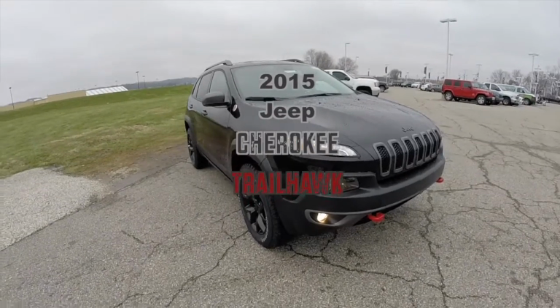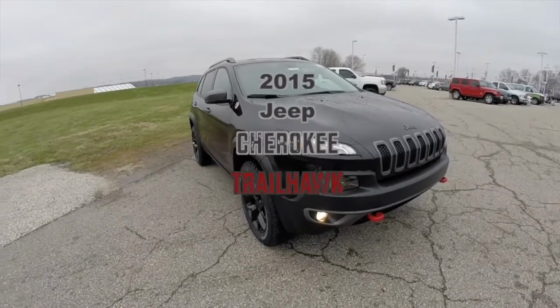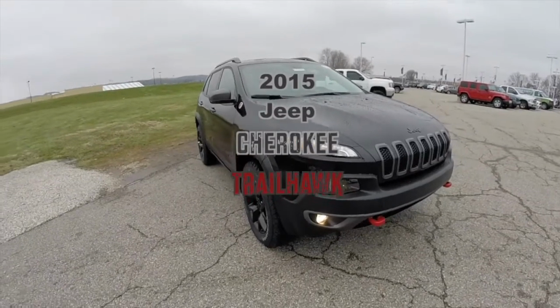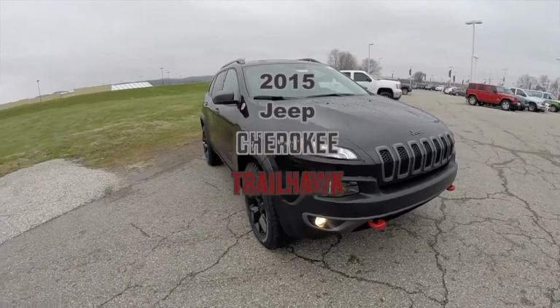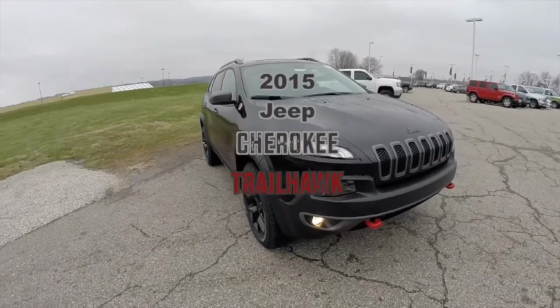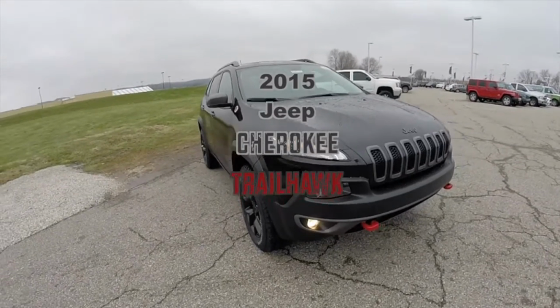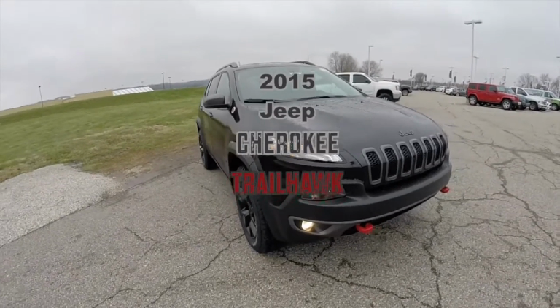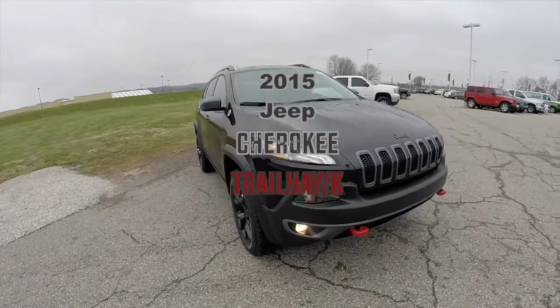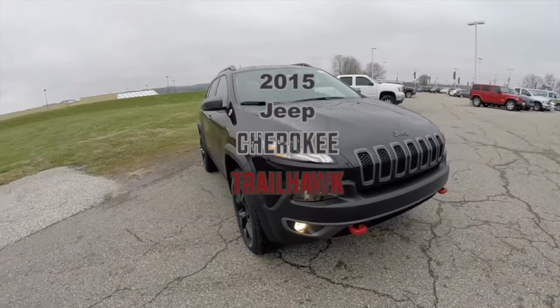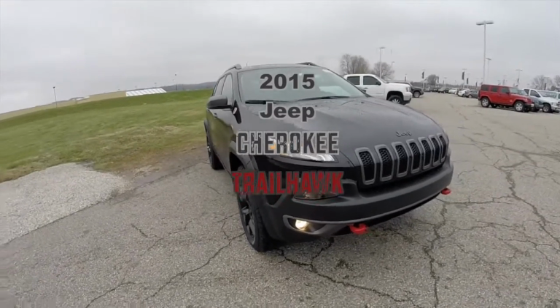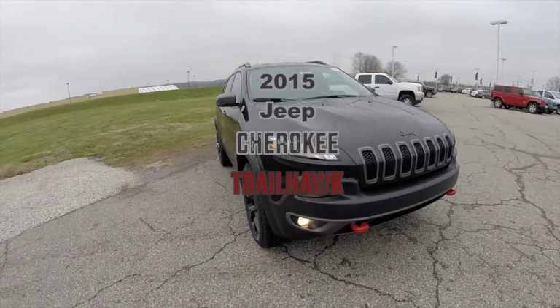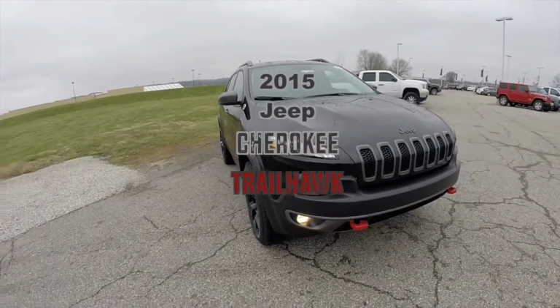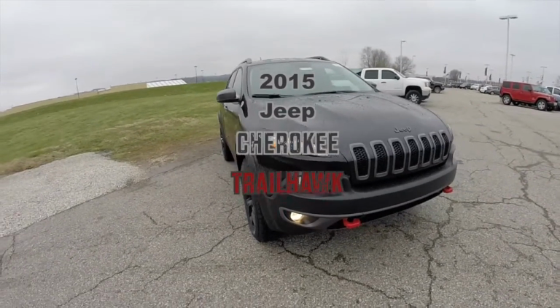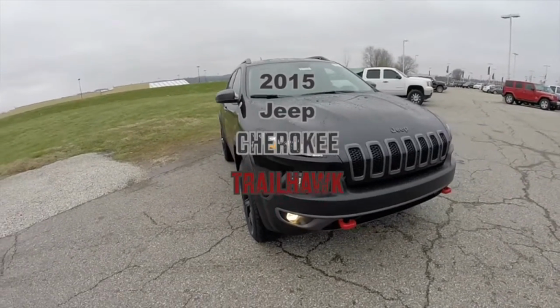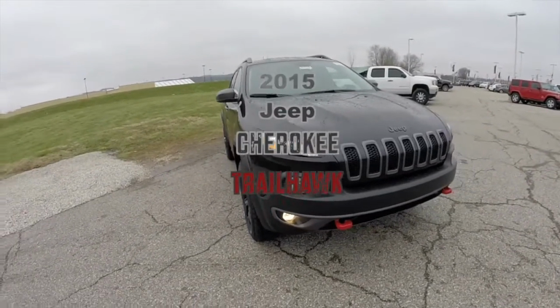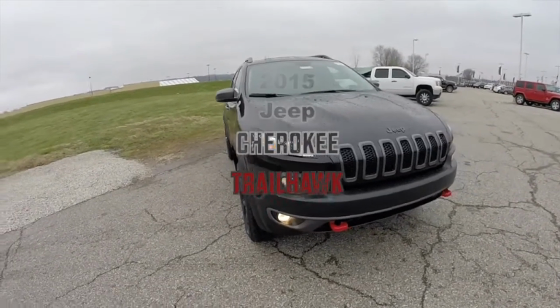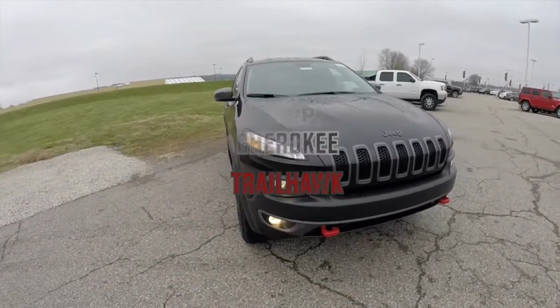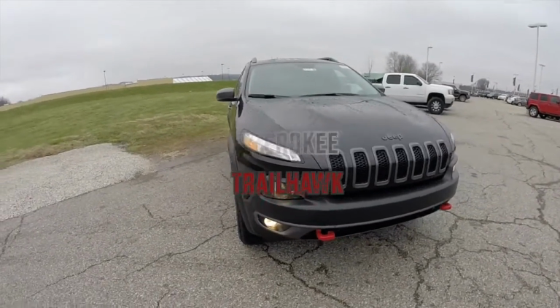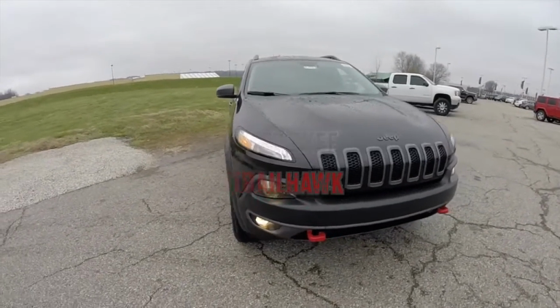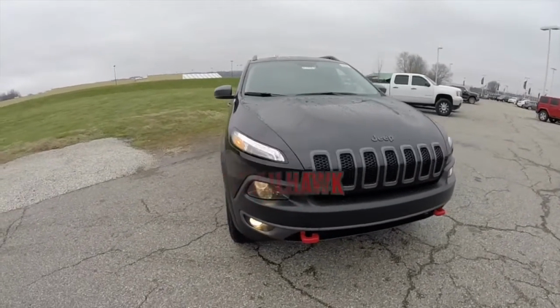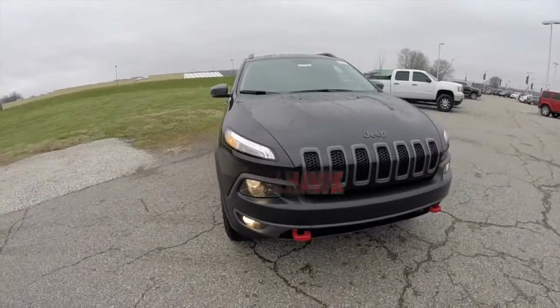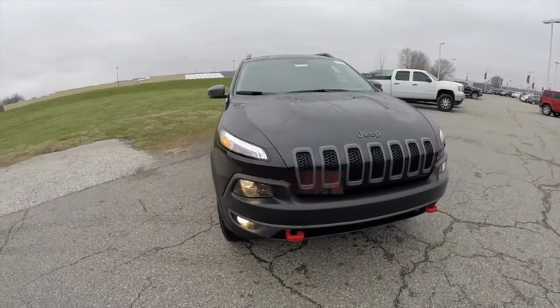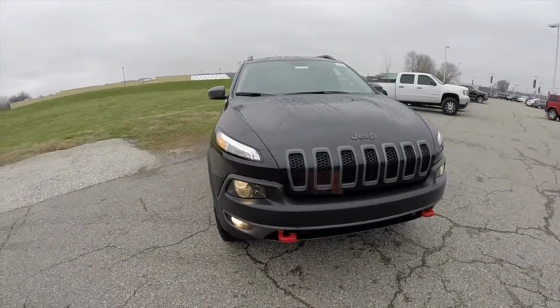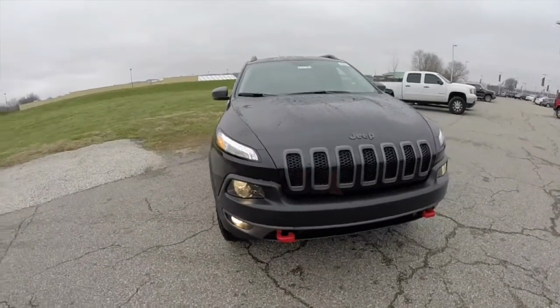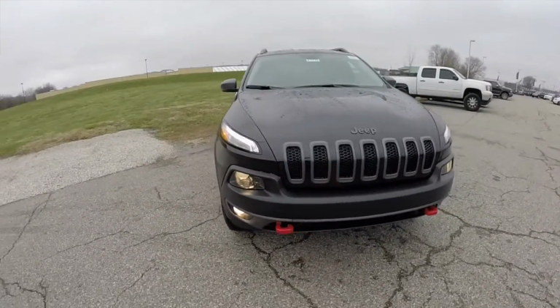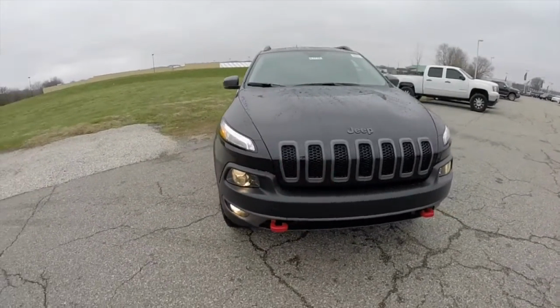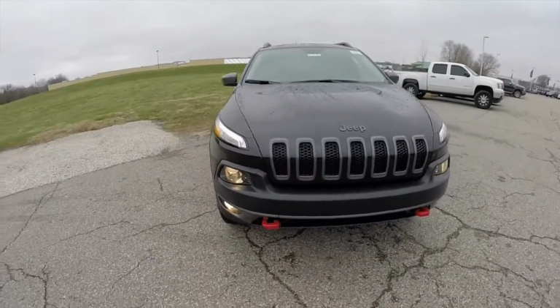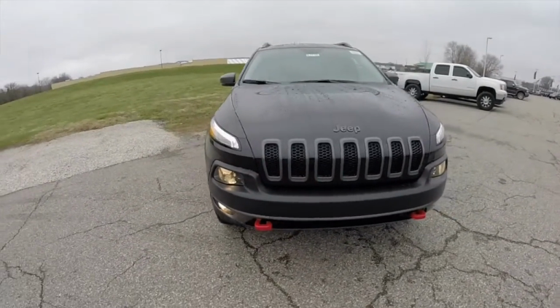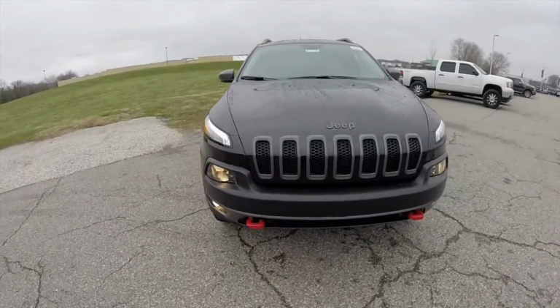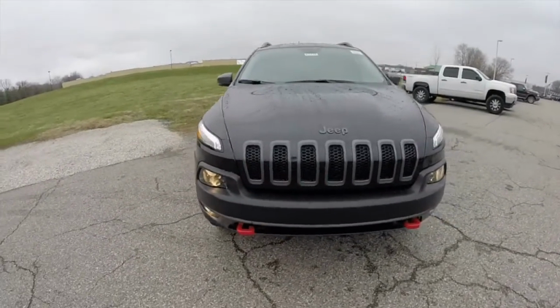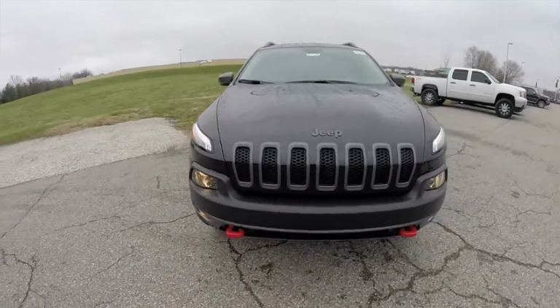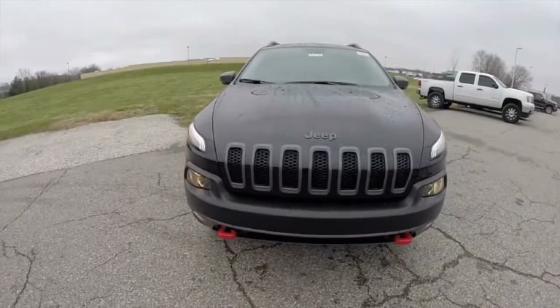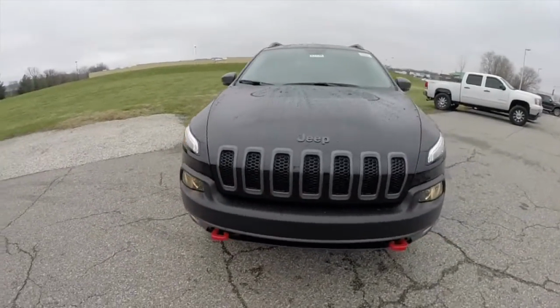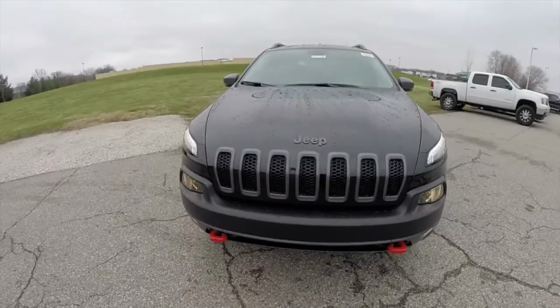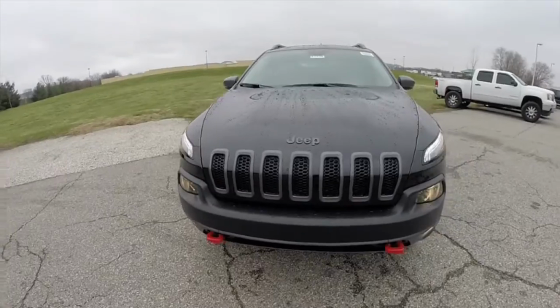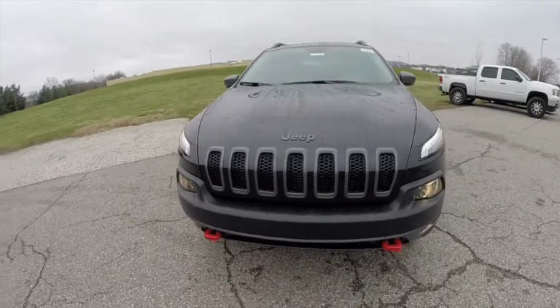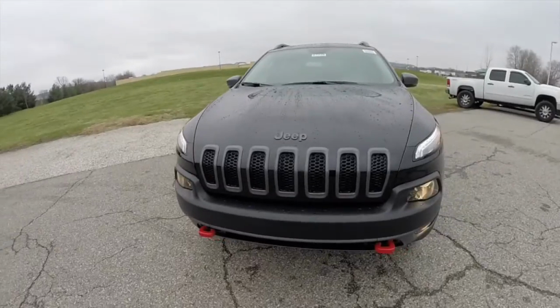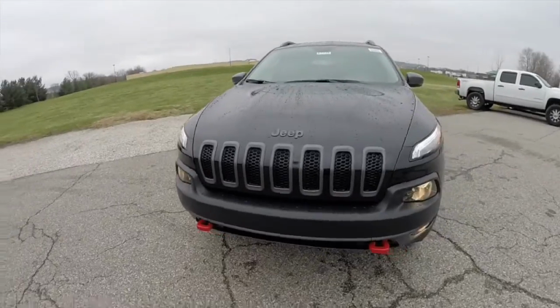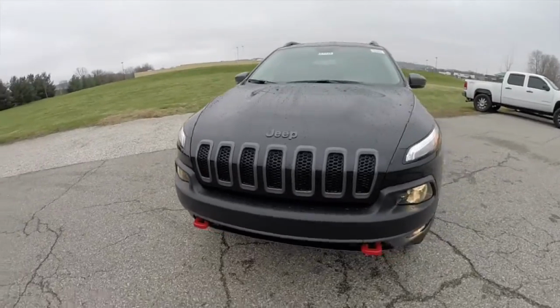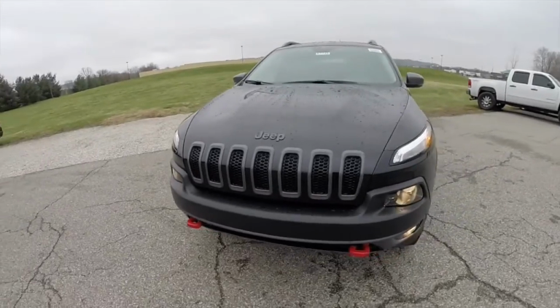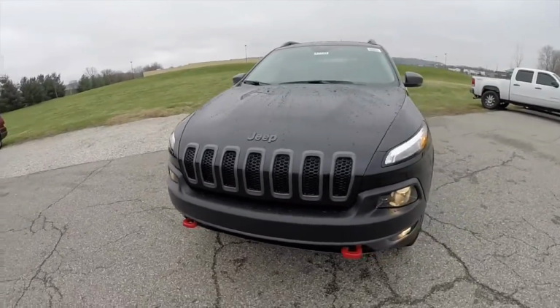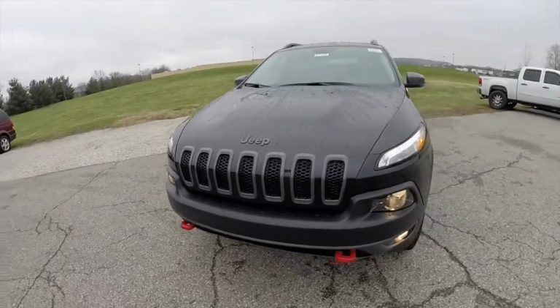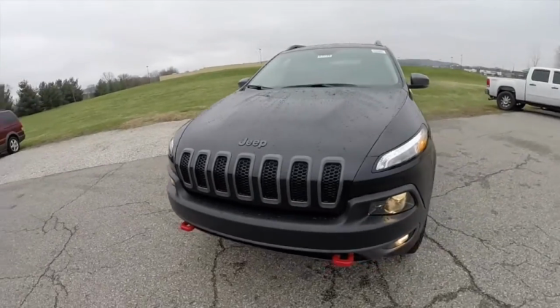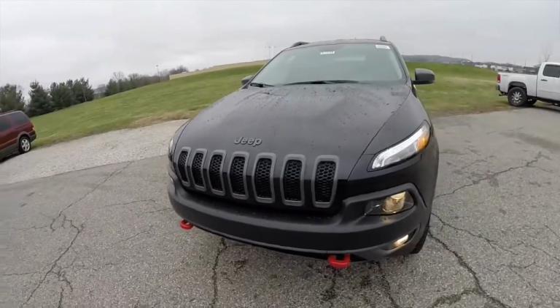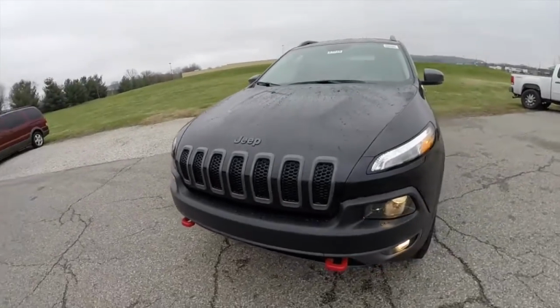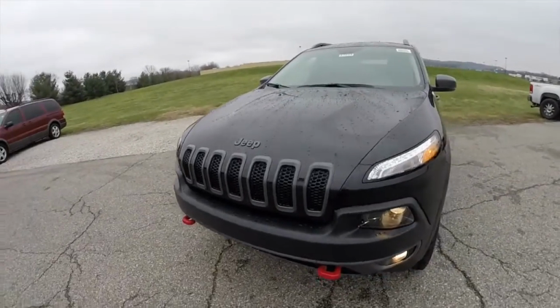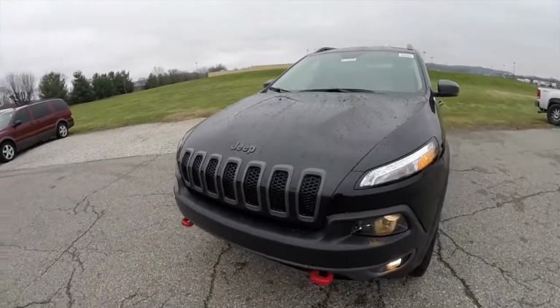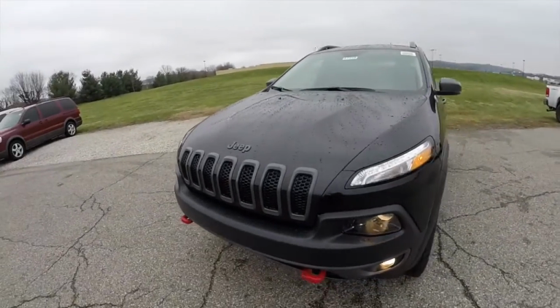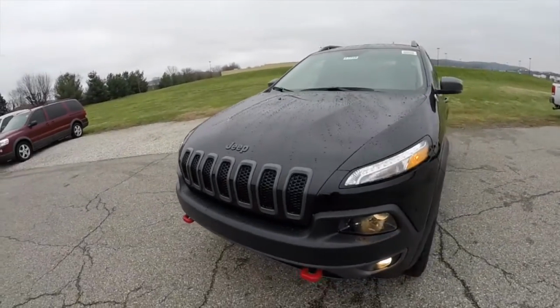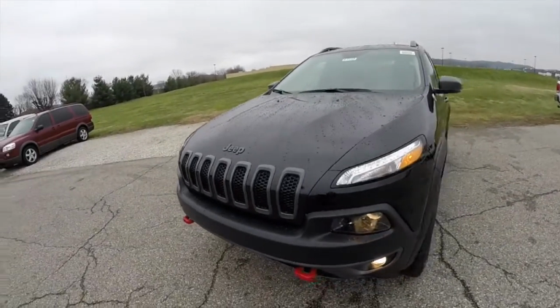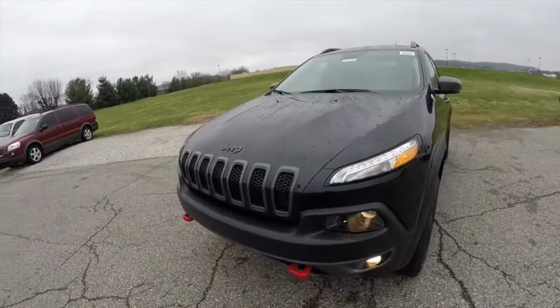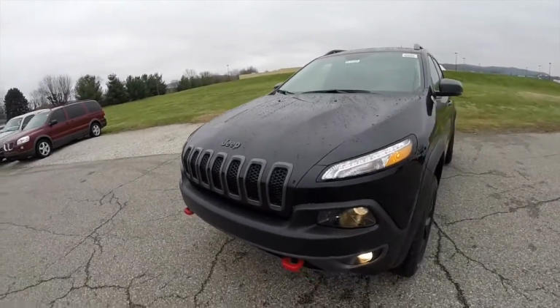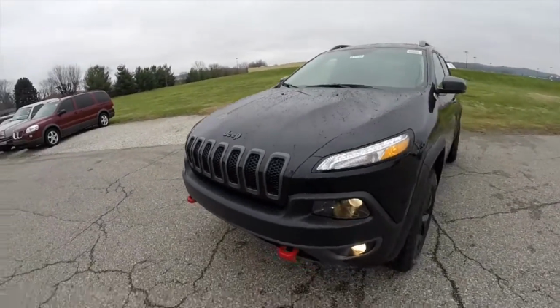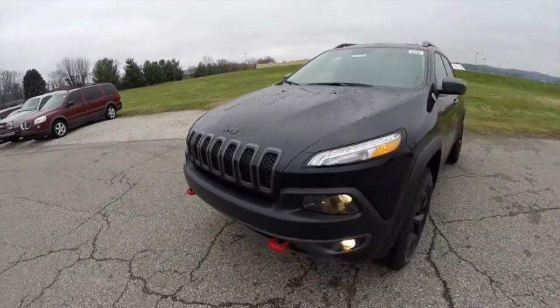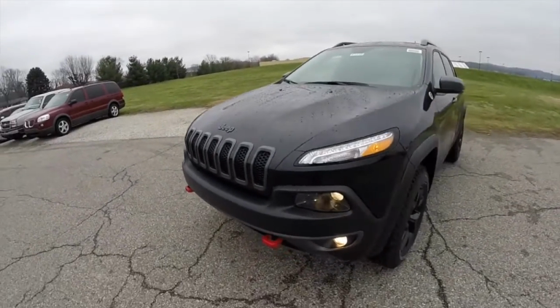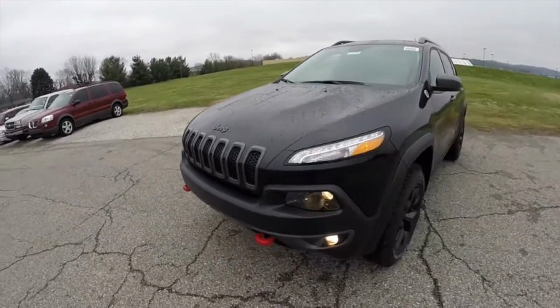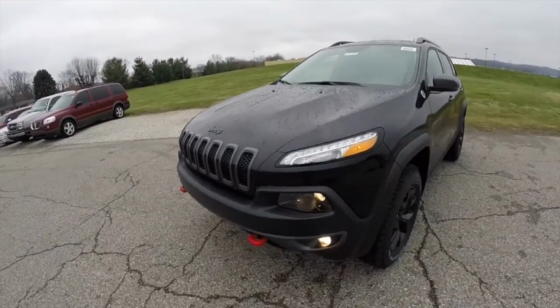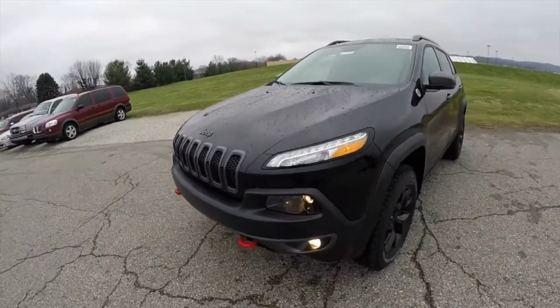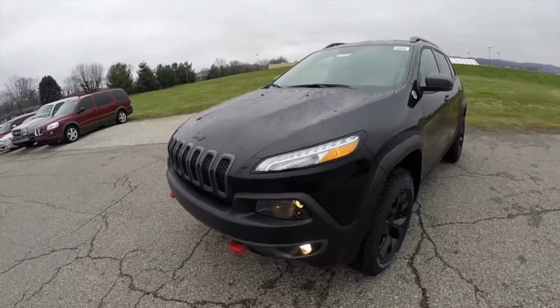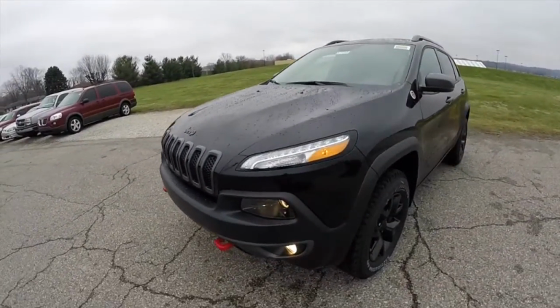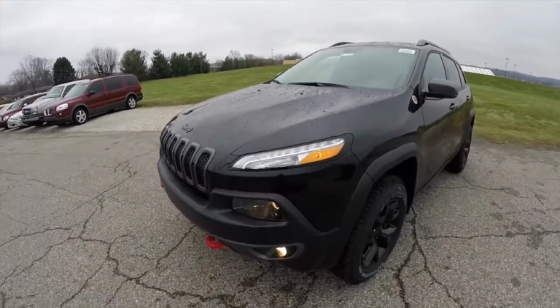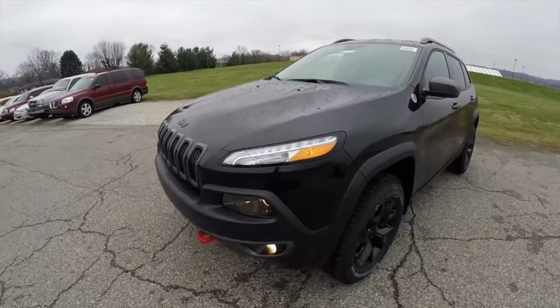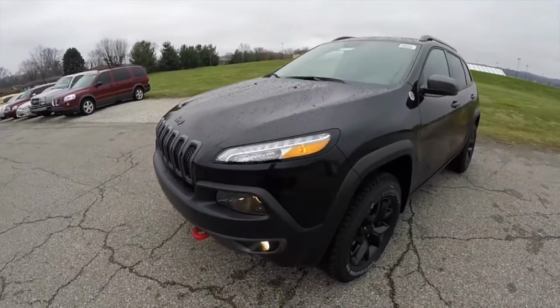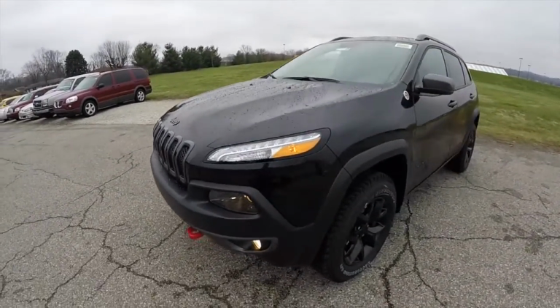Hello everyone. Today we're going to take a quick walk around and look at this brand new 2015 Jeep Cherokee Trailhawk.